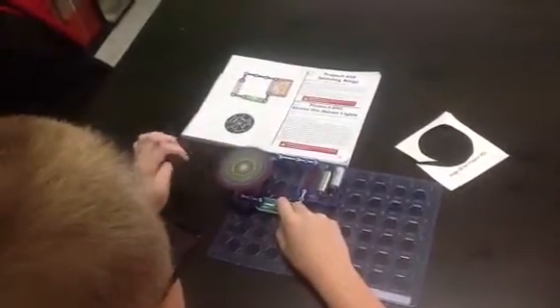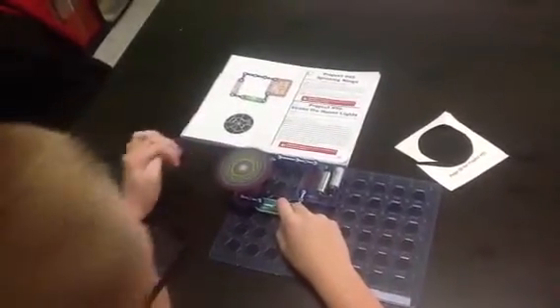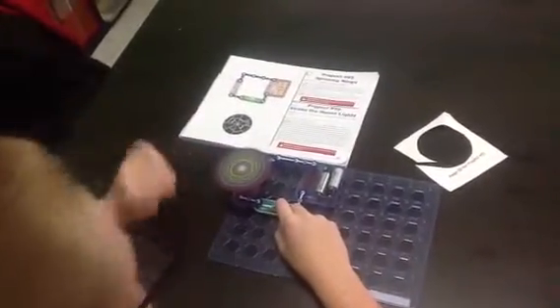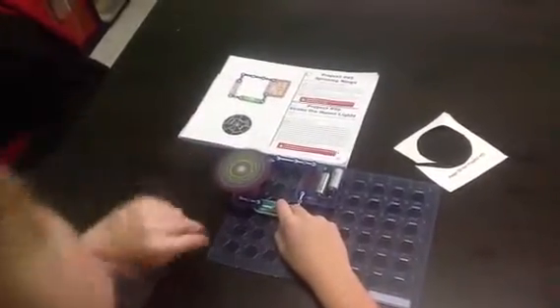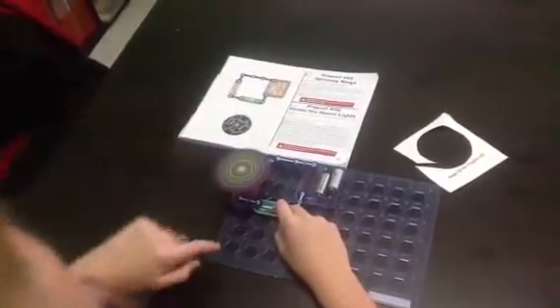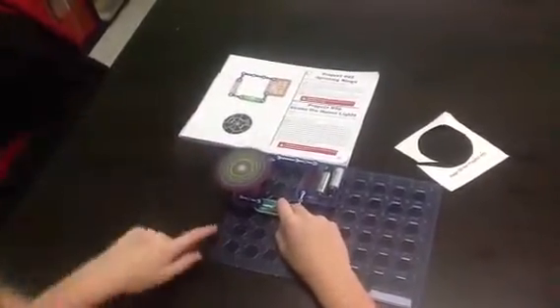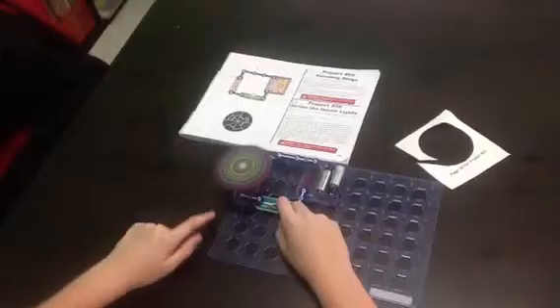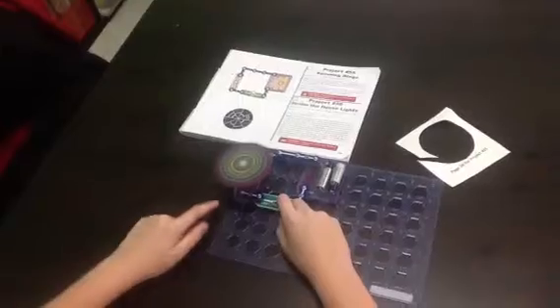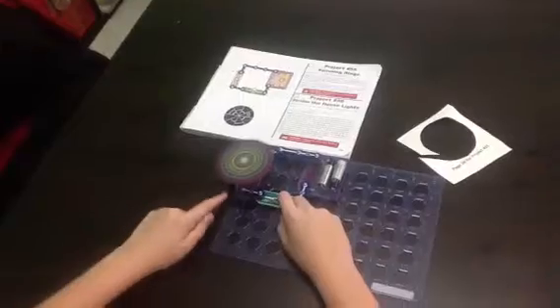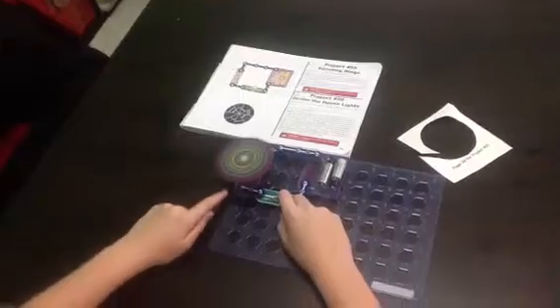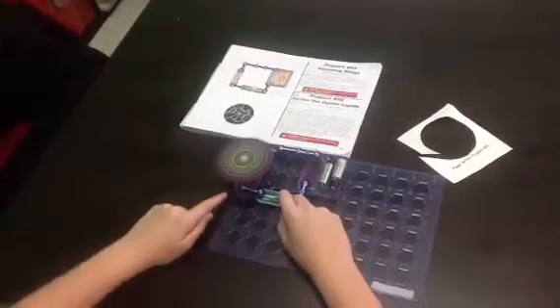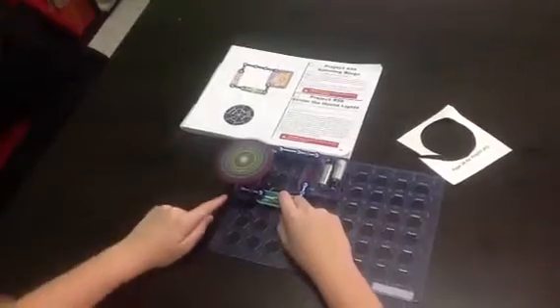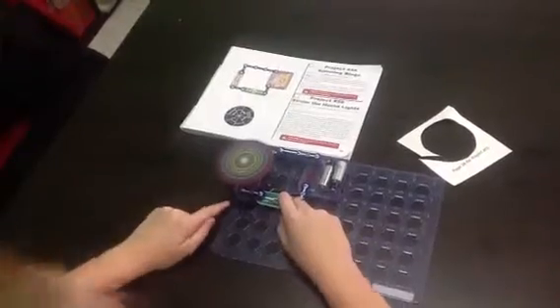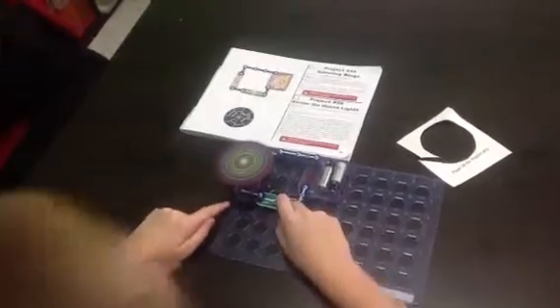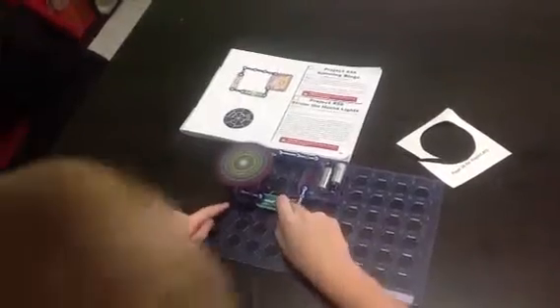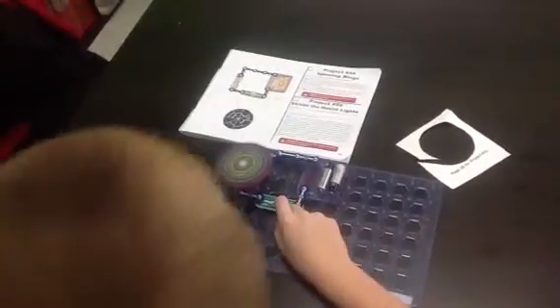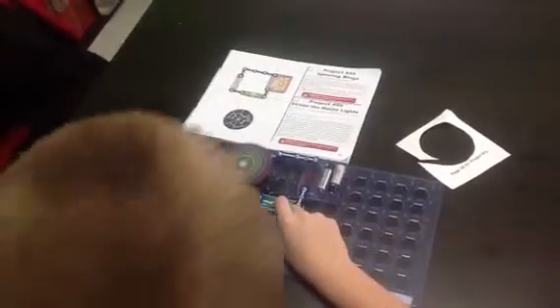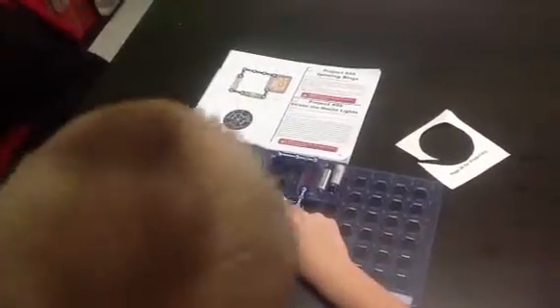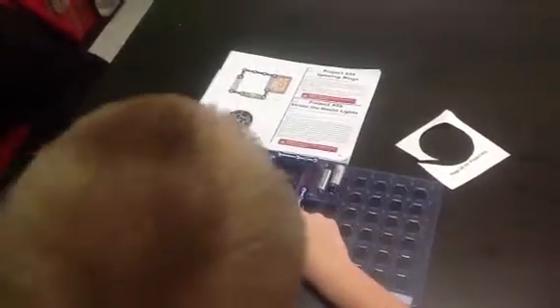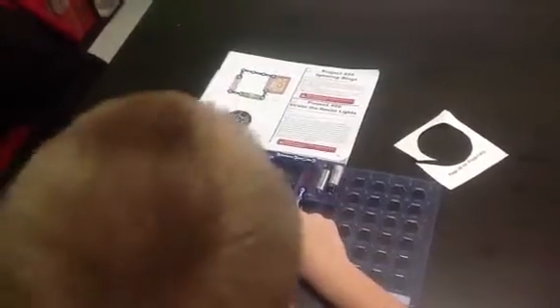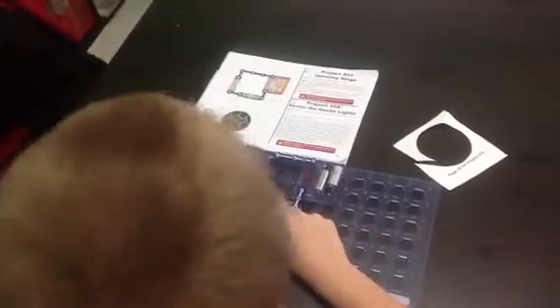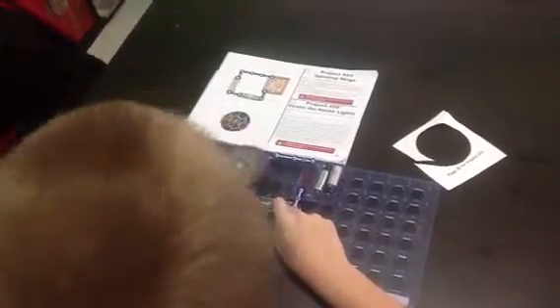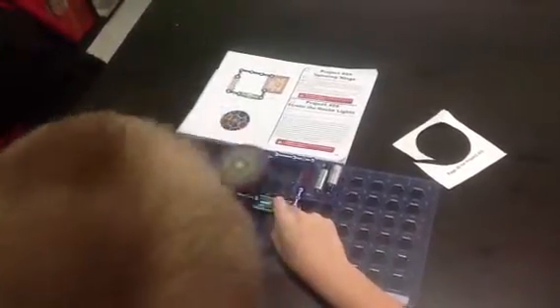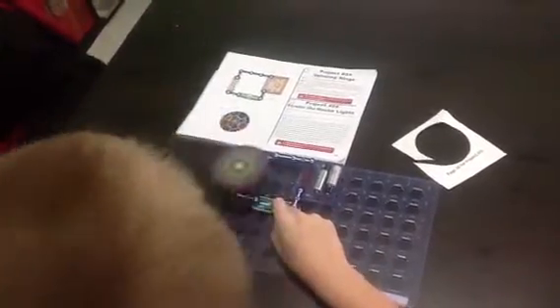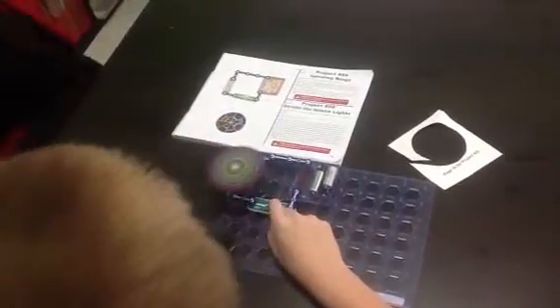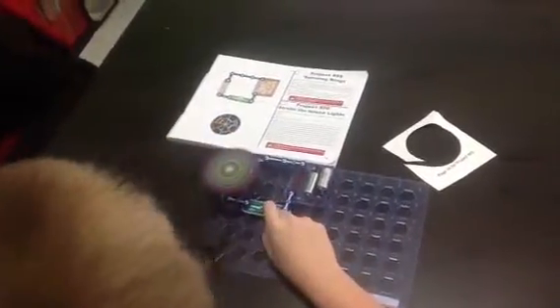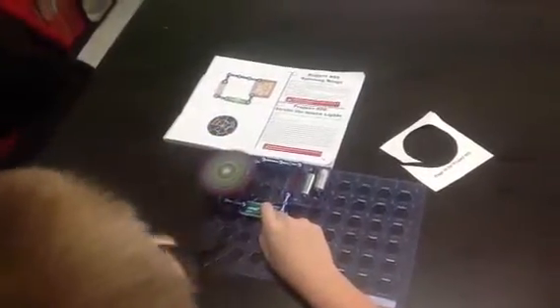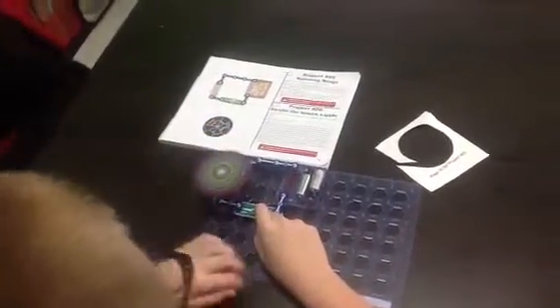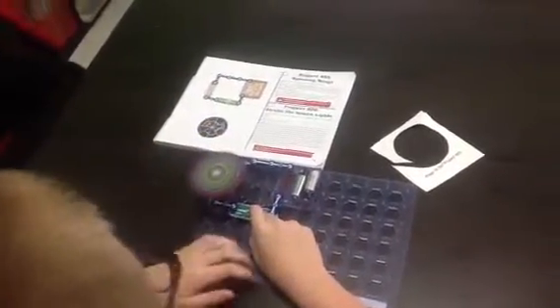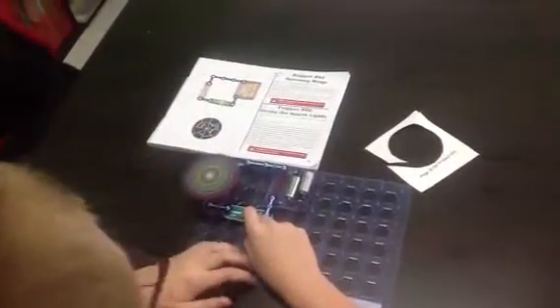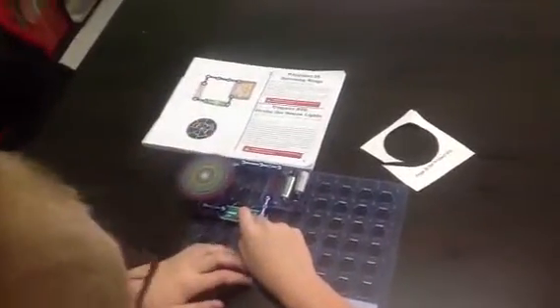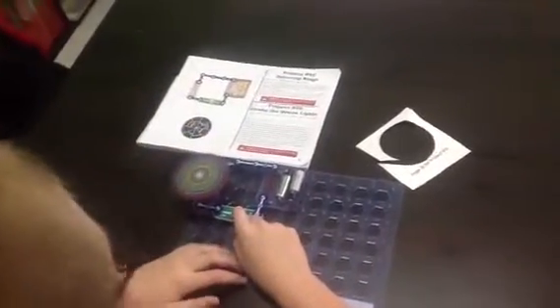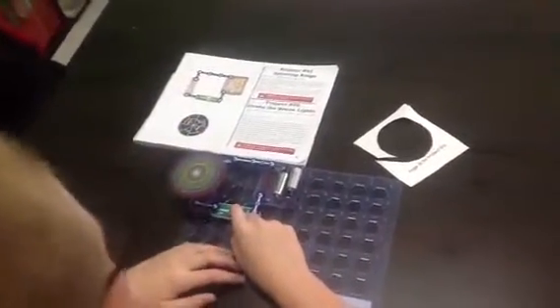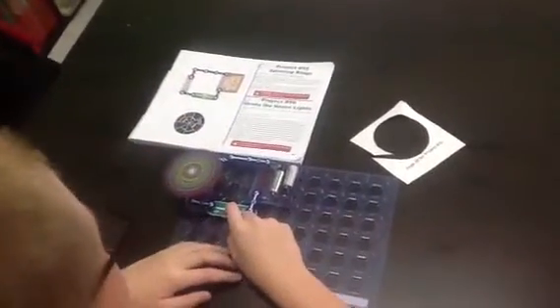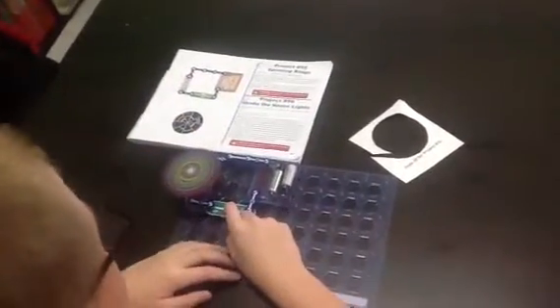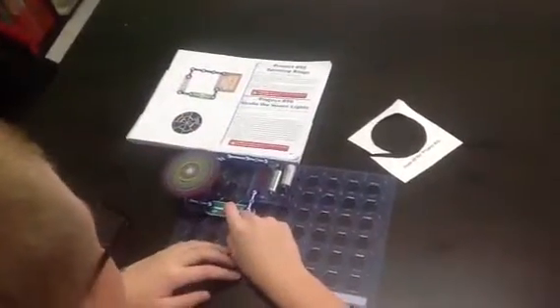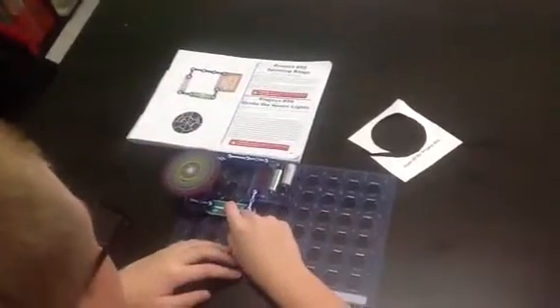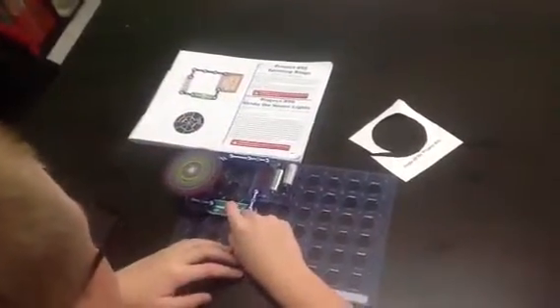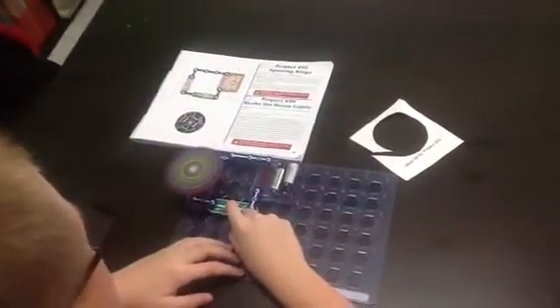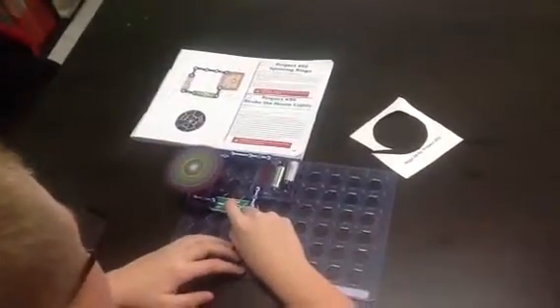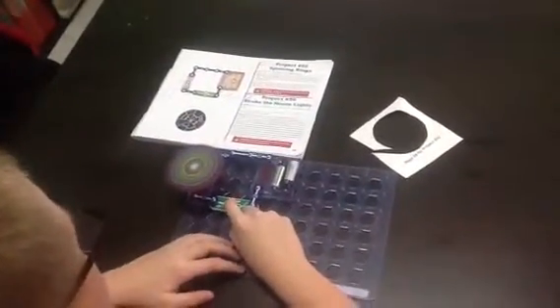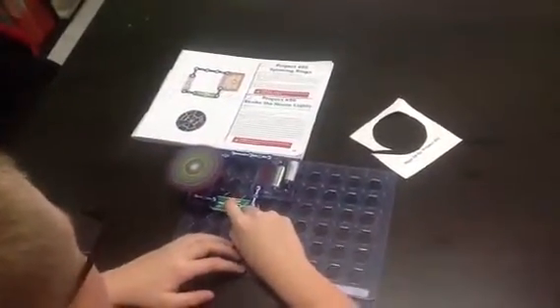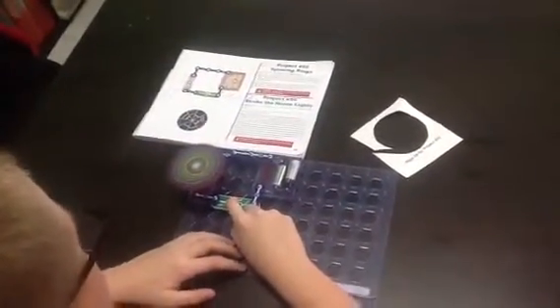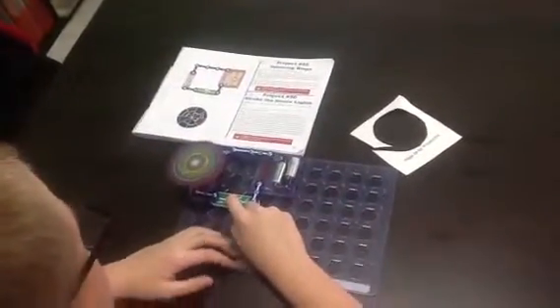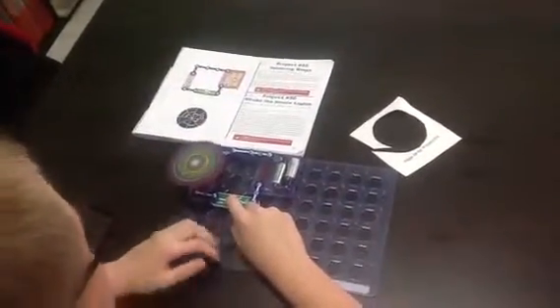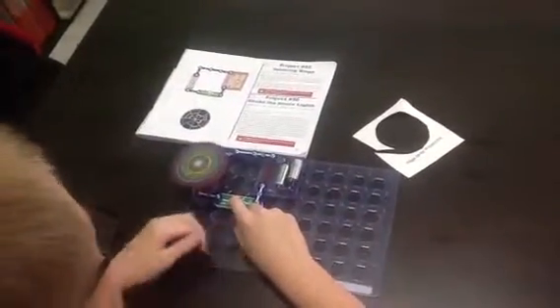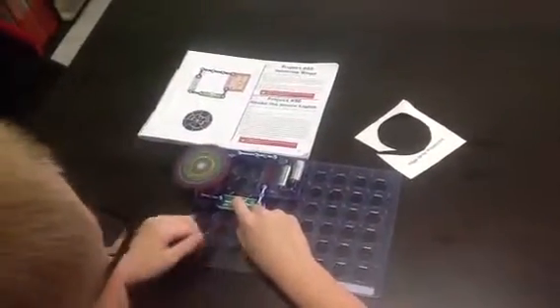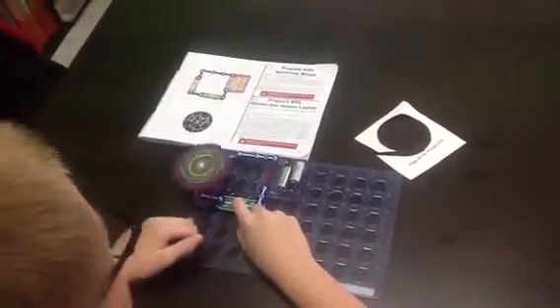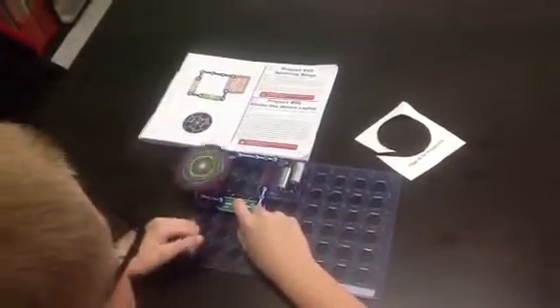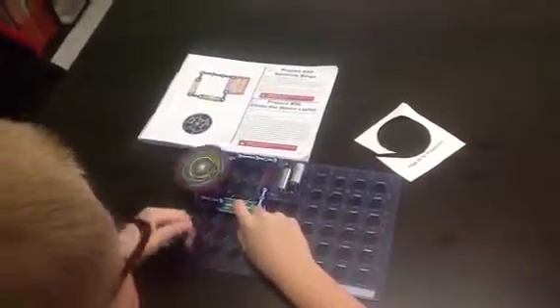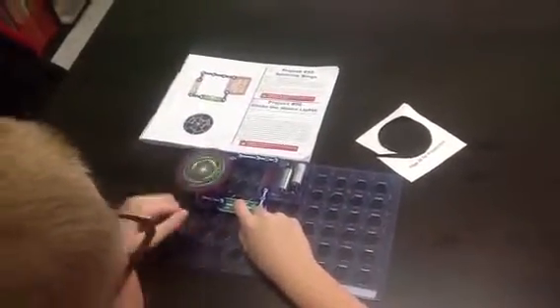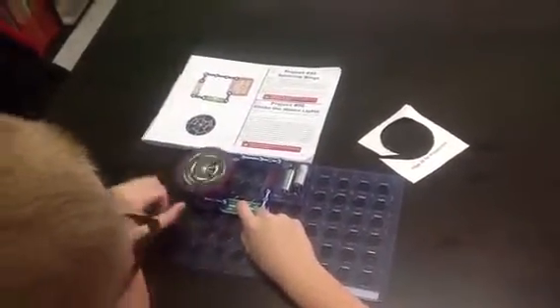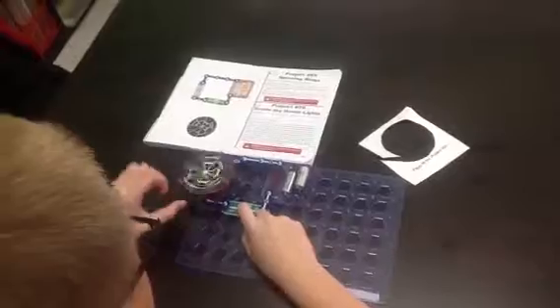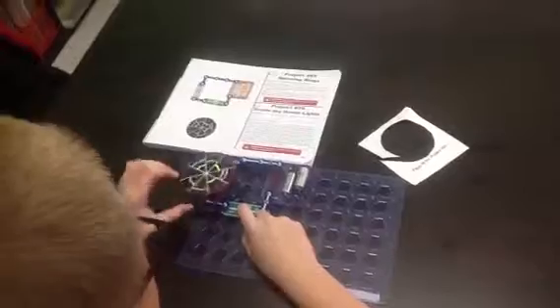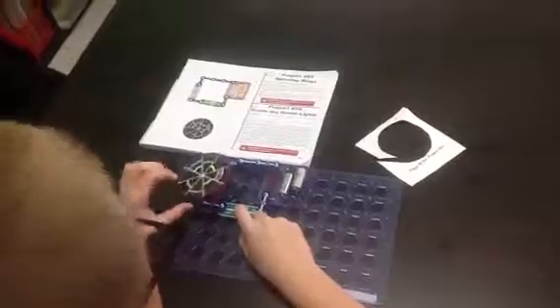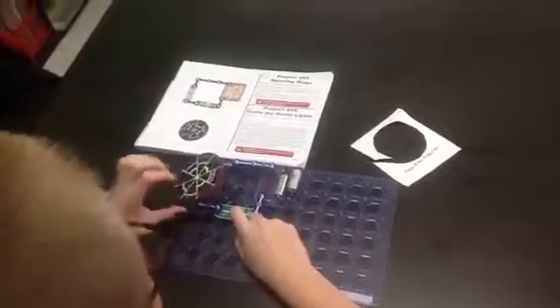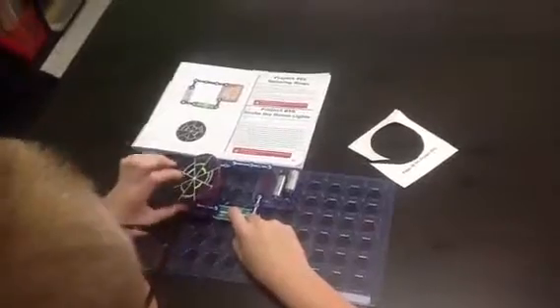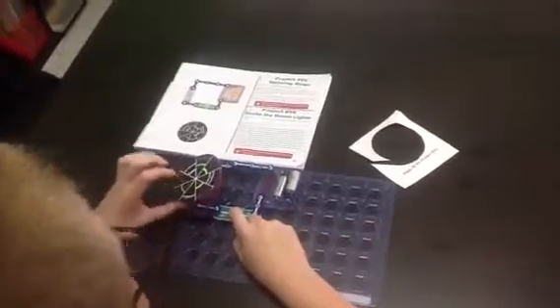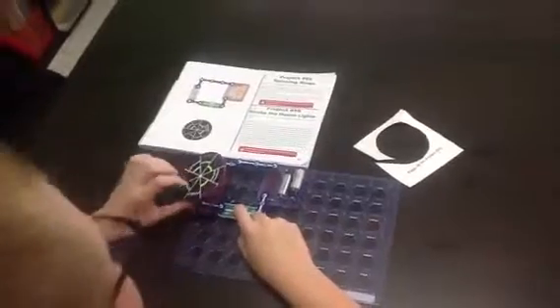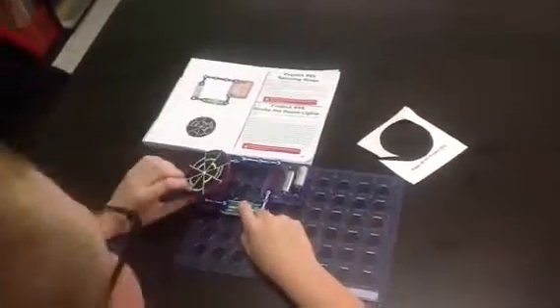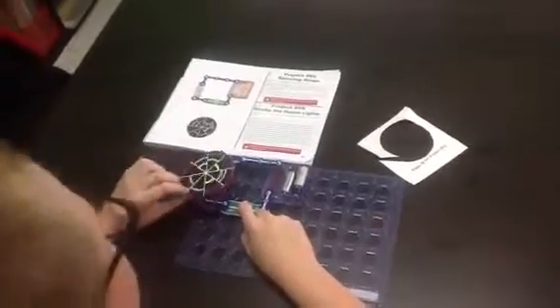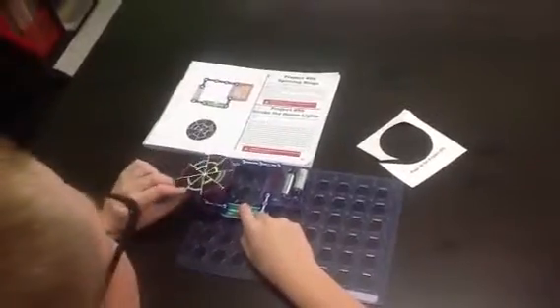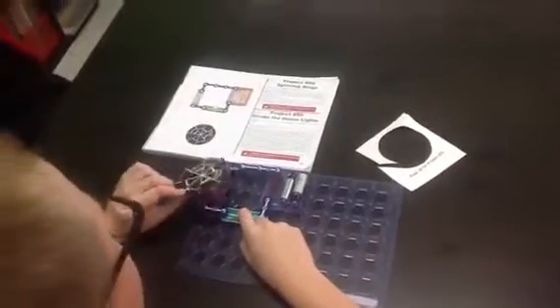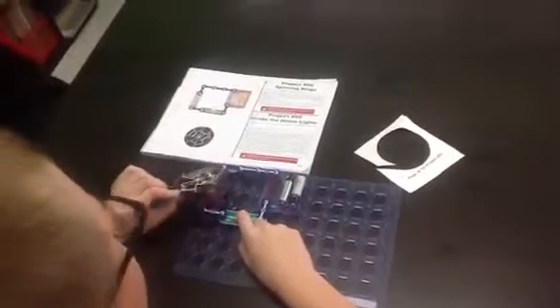It doesn't matter where you put it — it just stays the same. And it doesn't take off.